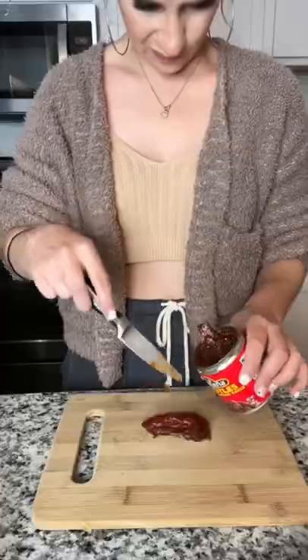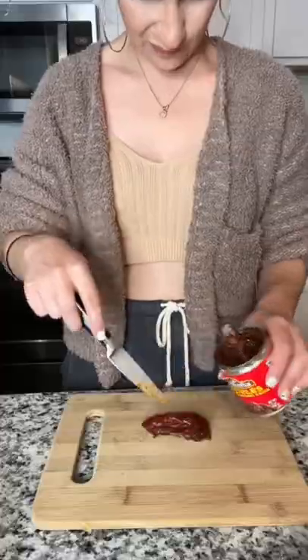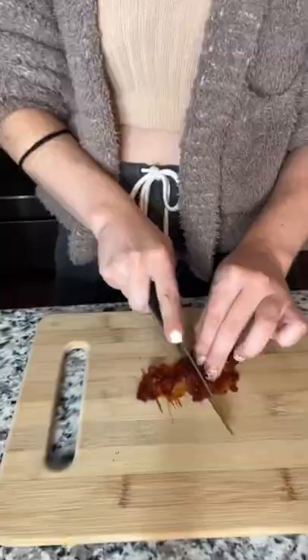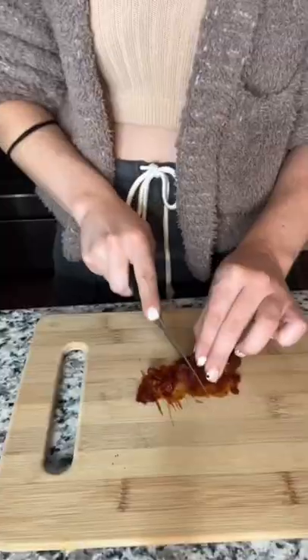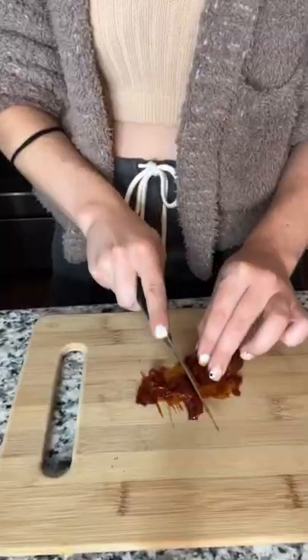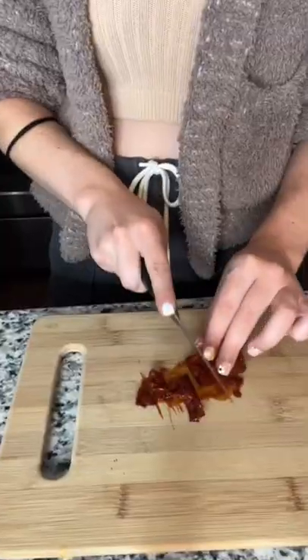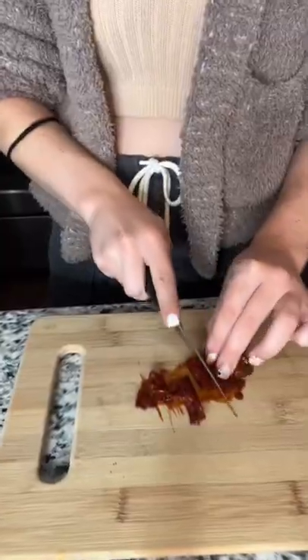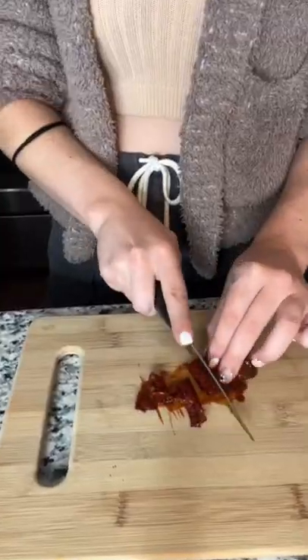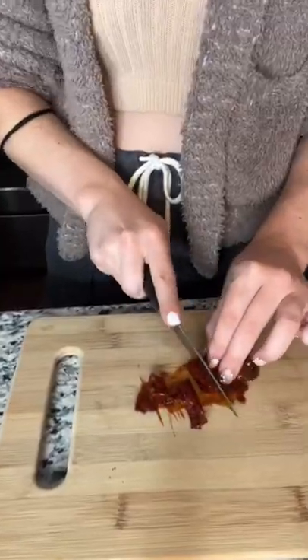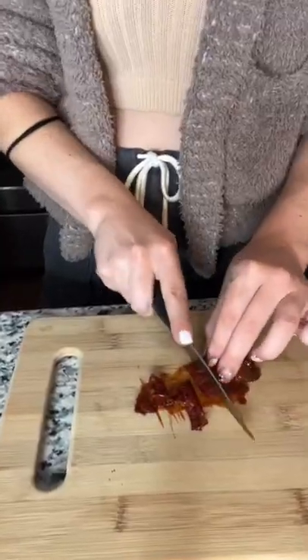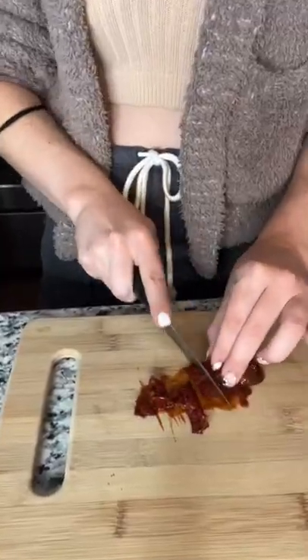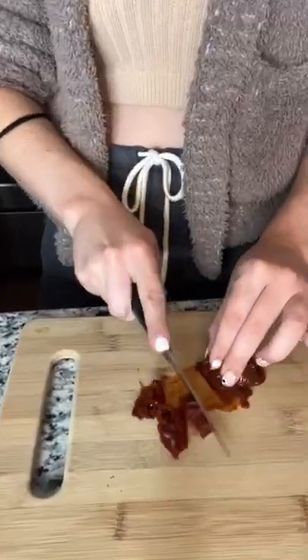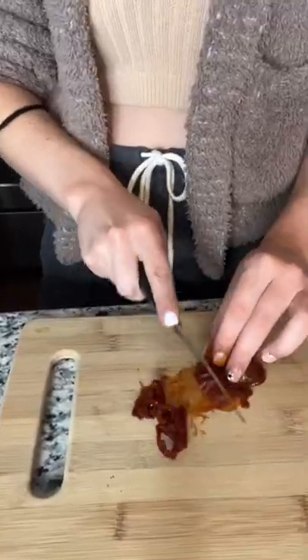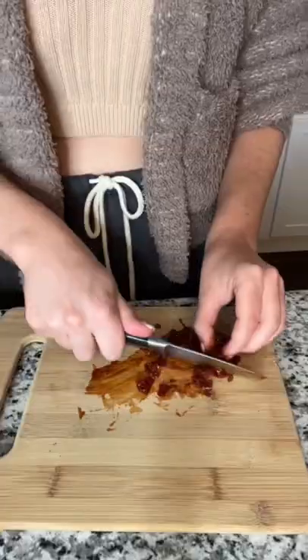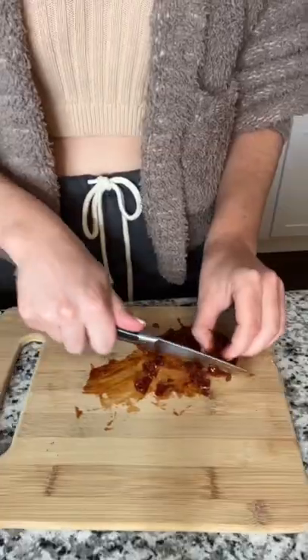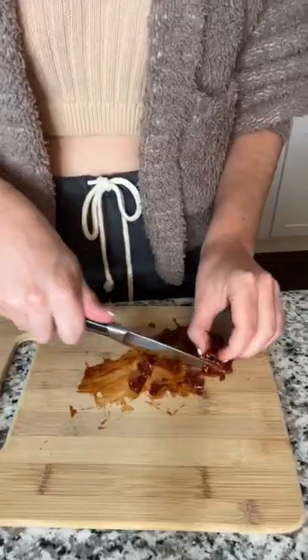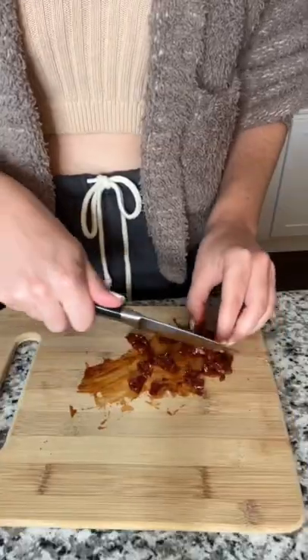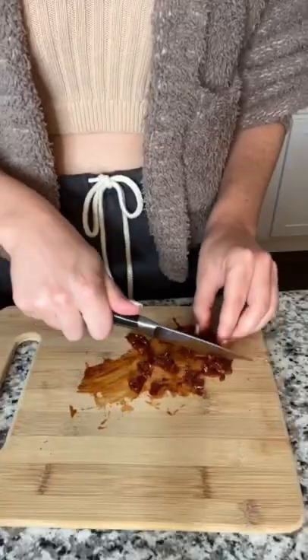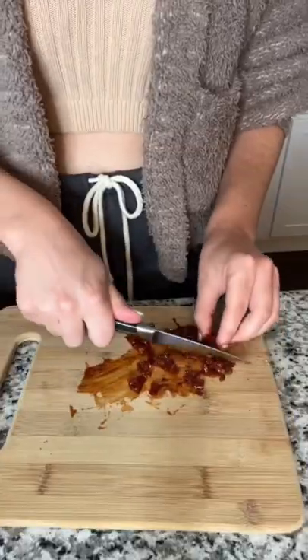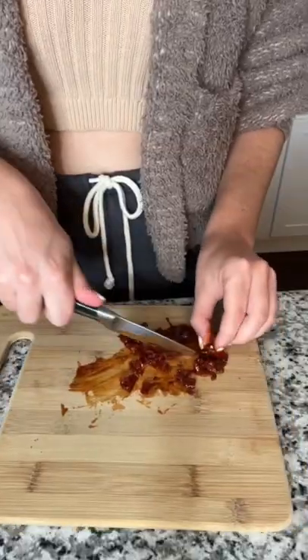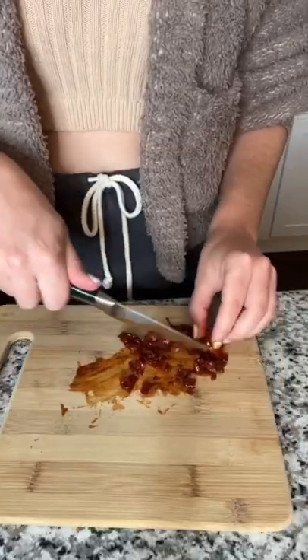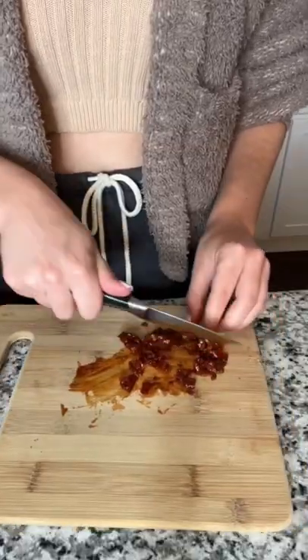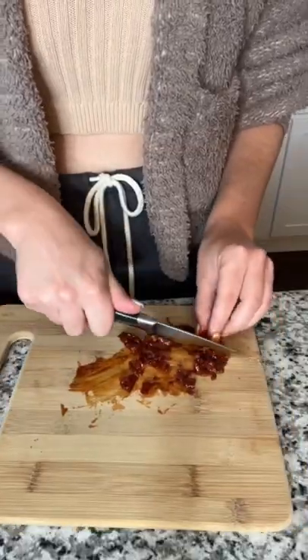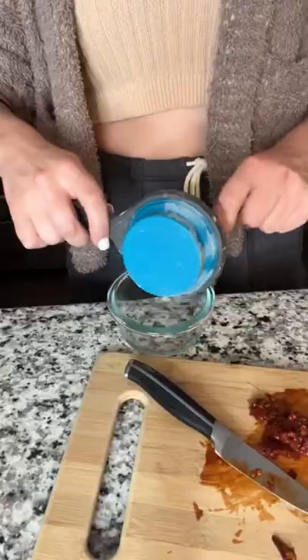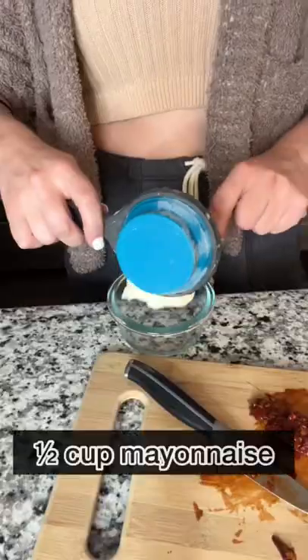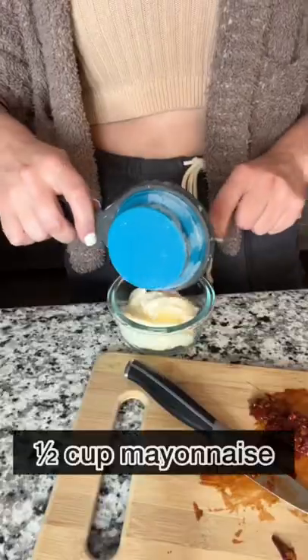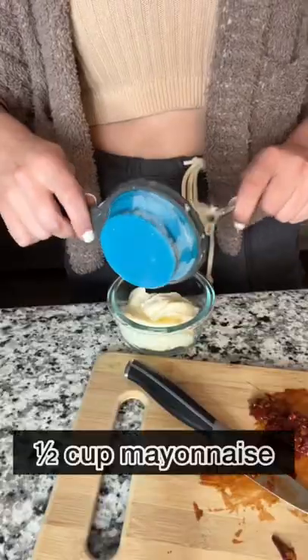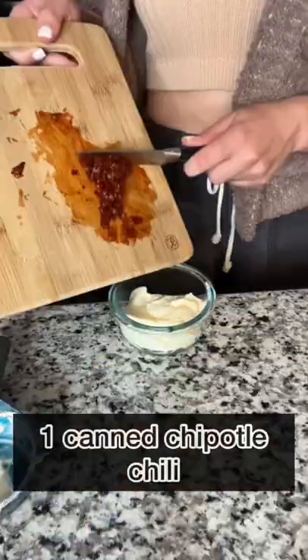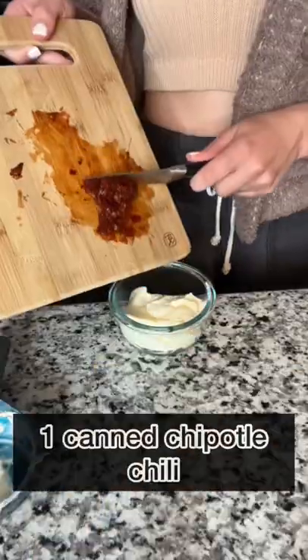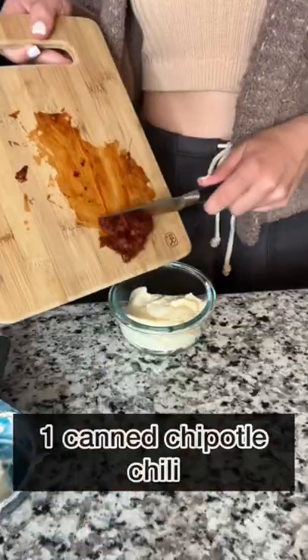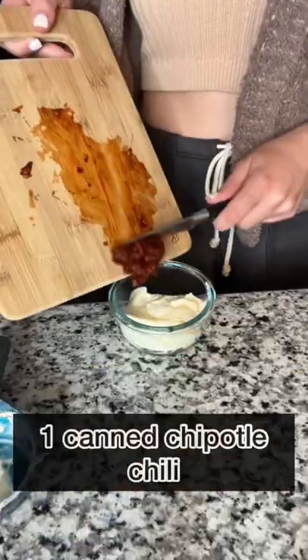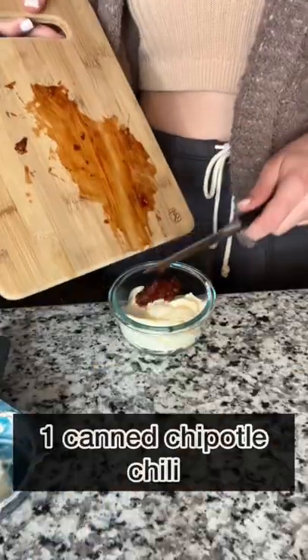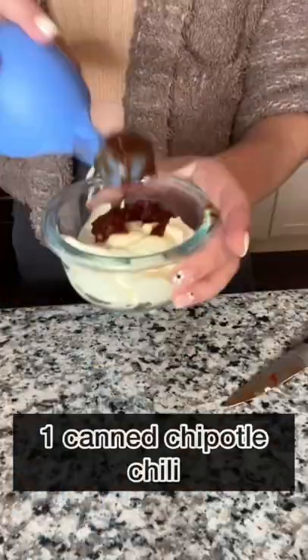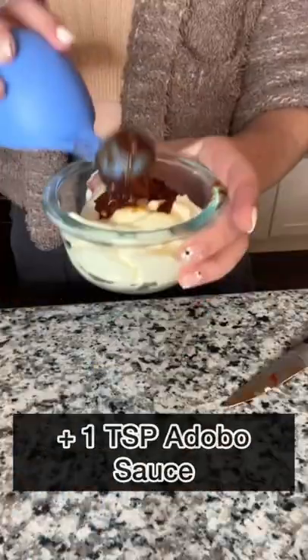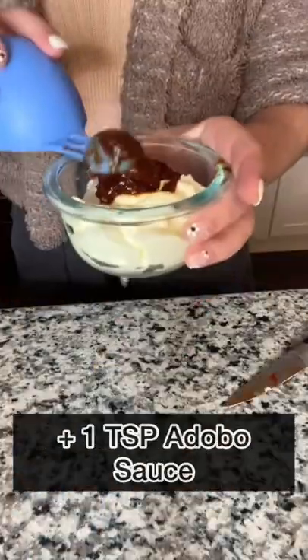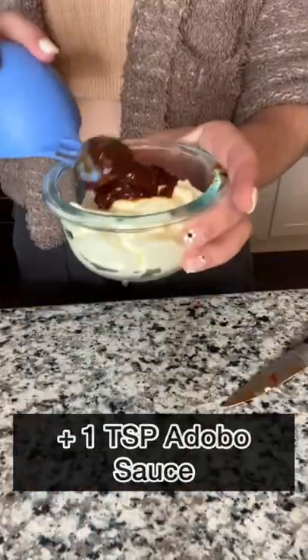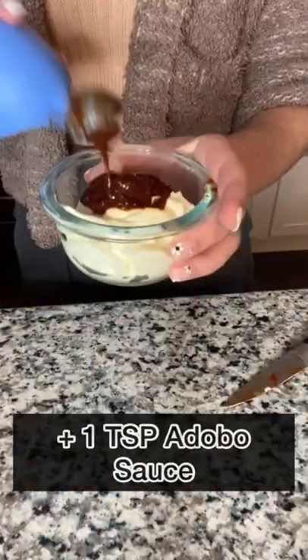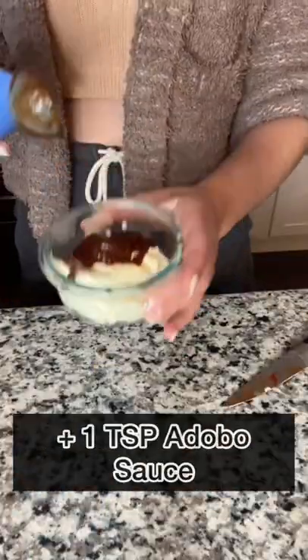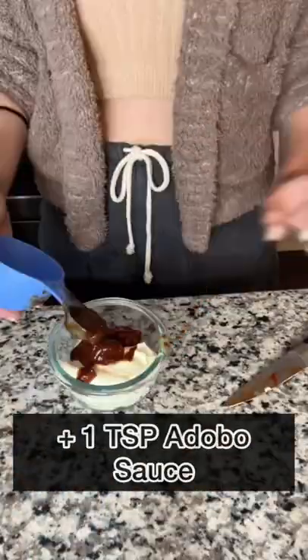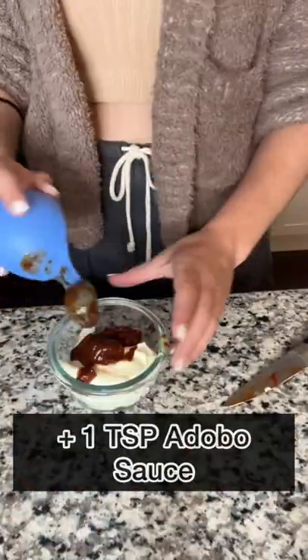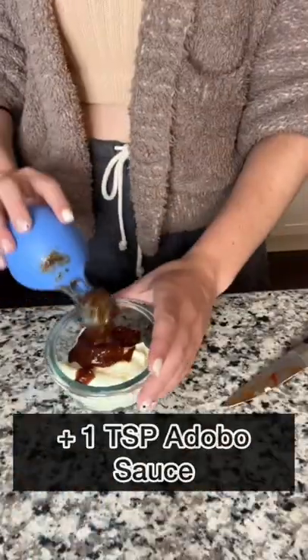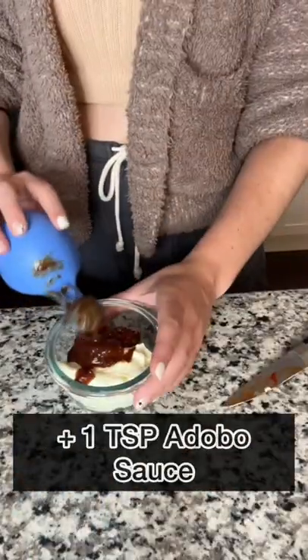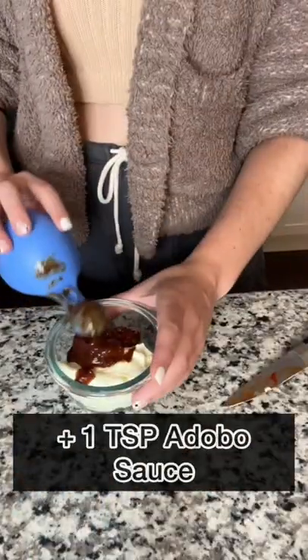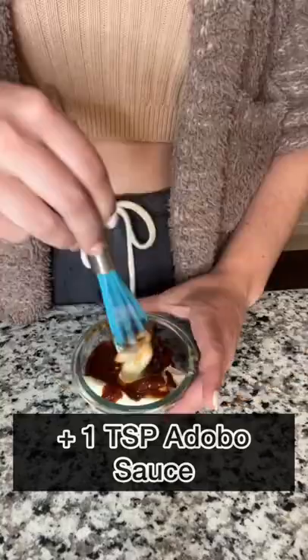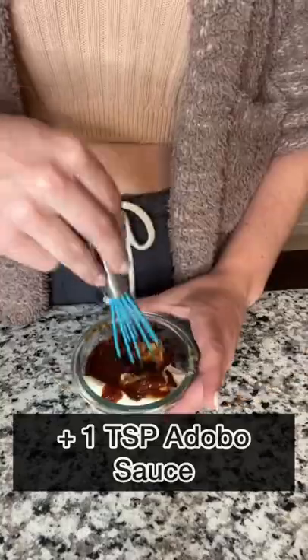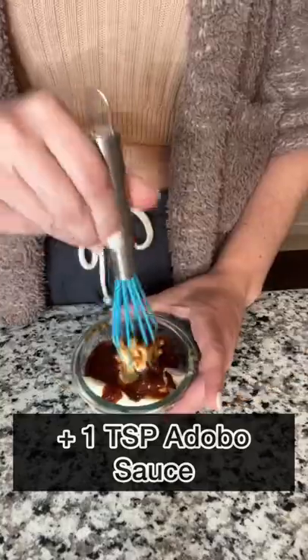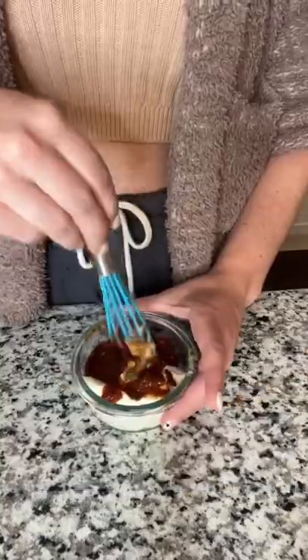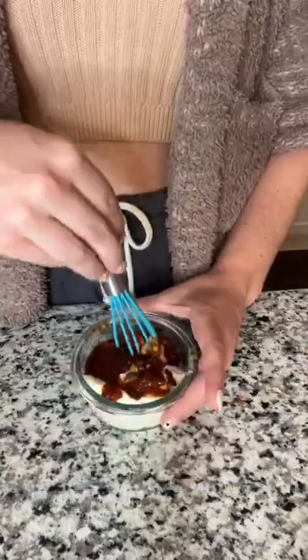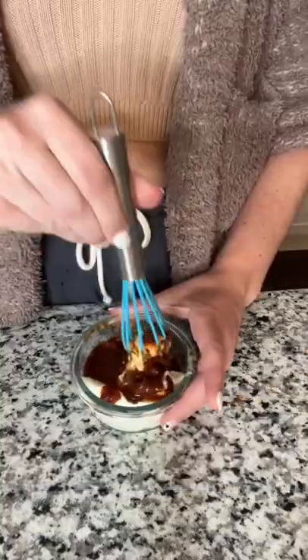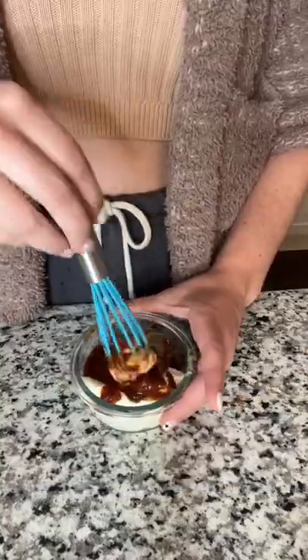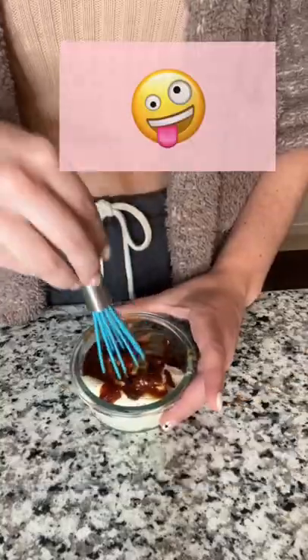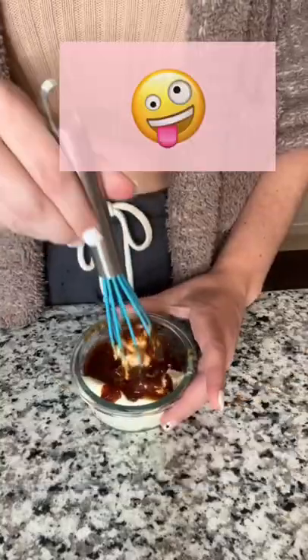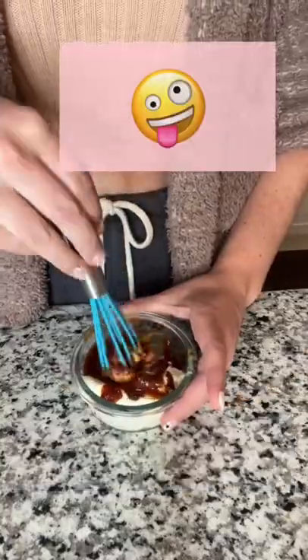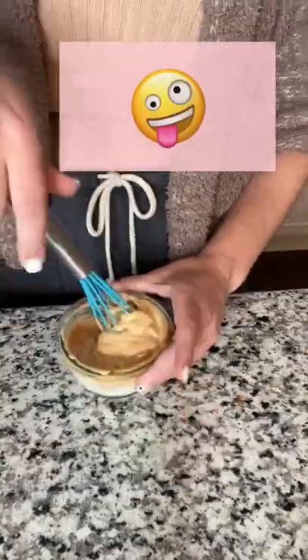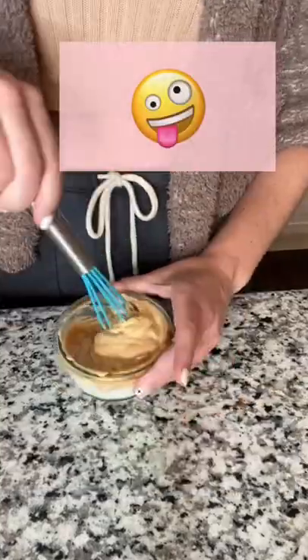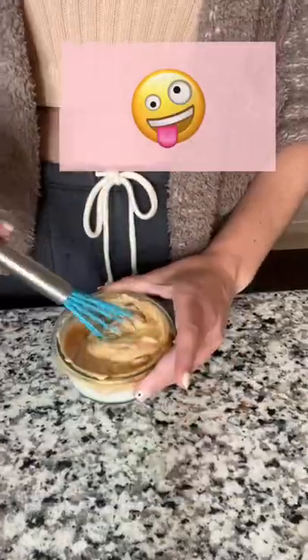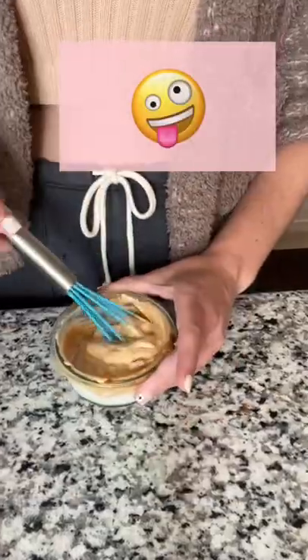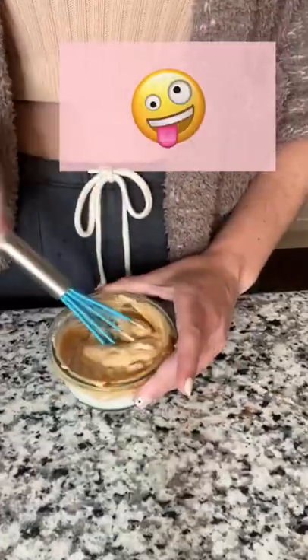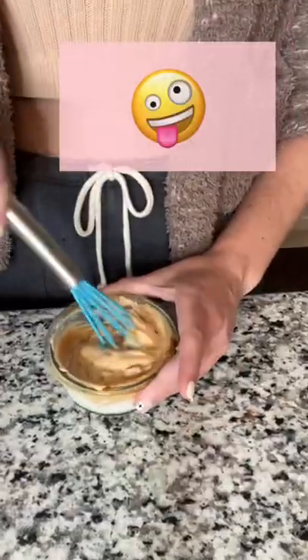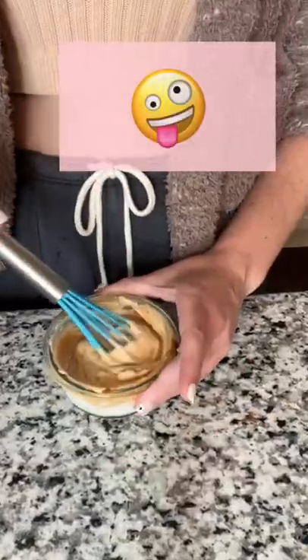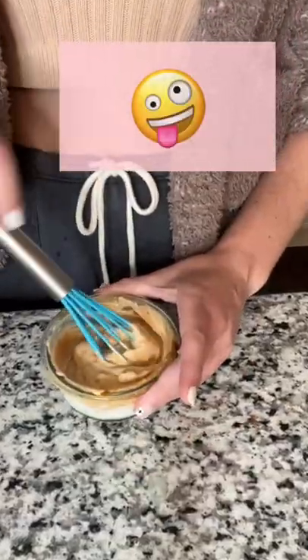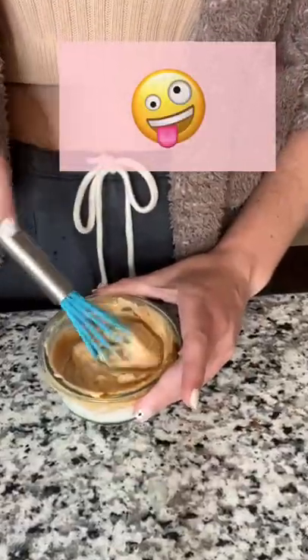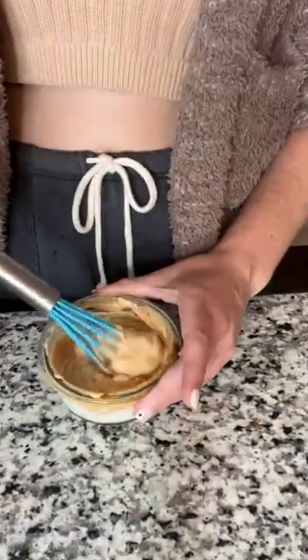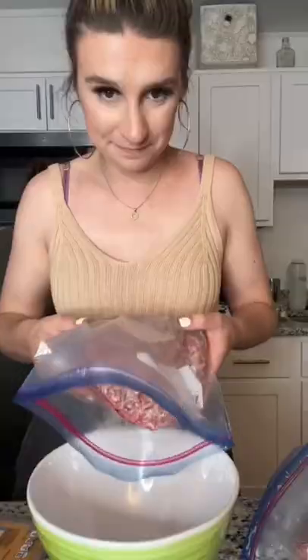Next, I worked on the sauce. In a small bowl, I combined mayonnaise, diced up chipotle chili, and some adobo sauce. Okay, apparently it's pronounced Adobo.